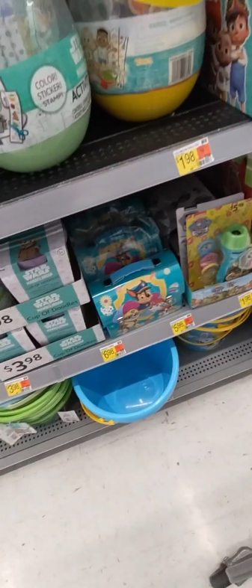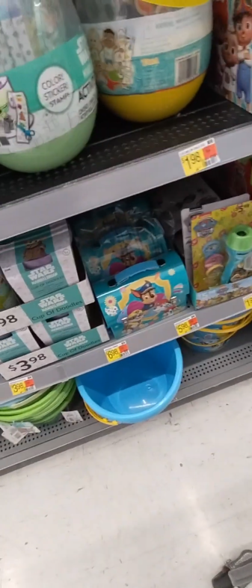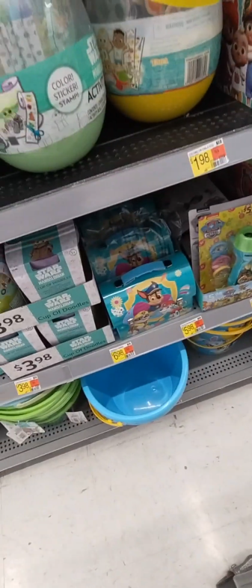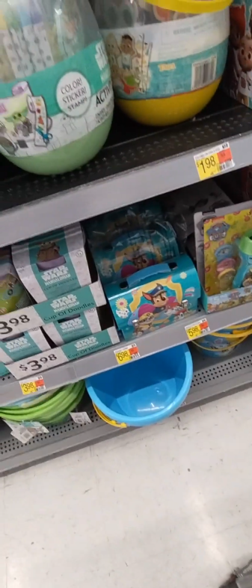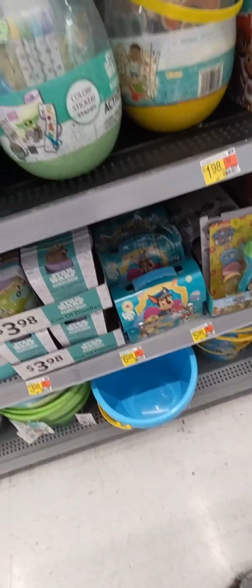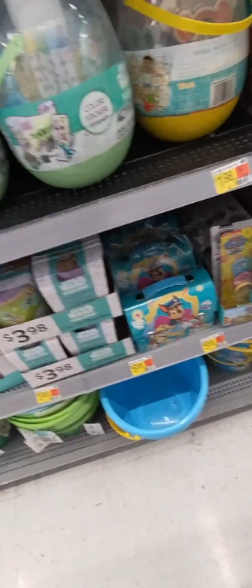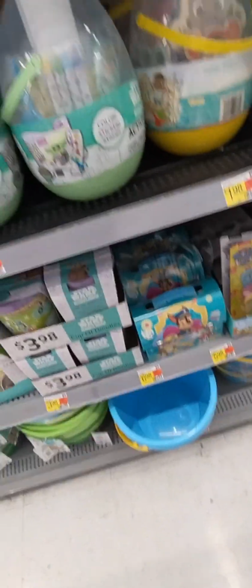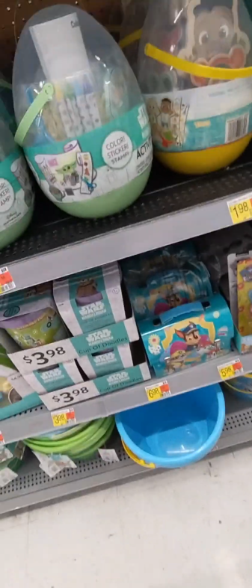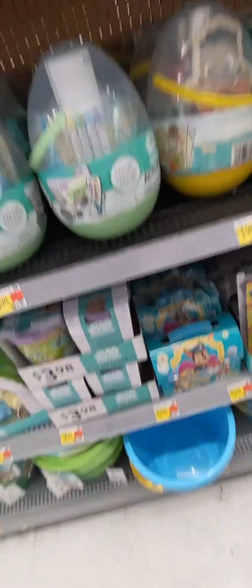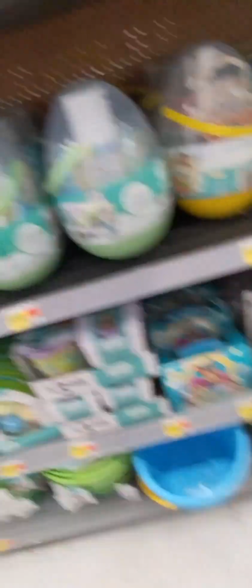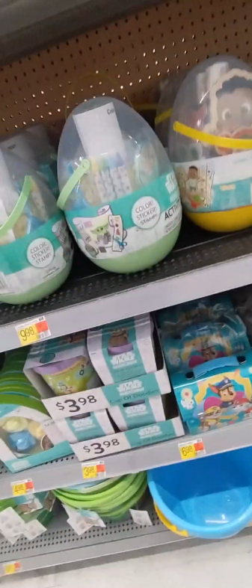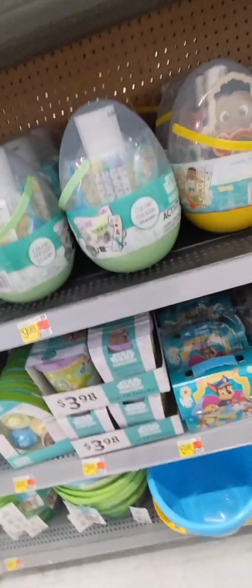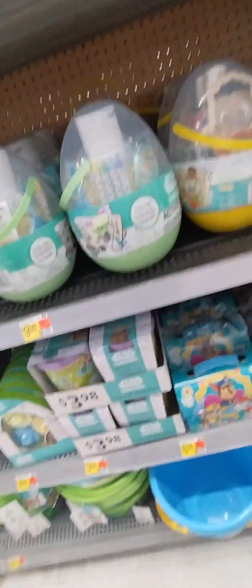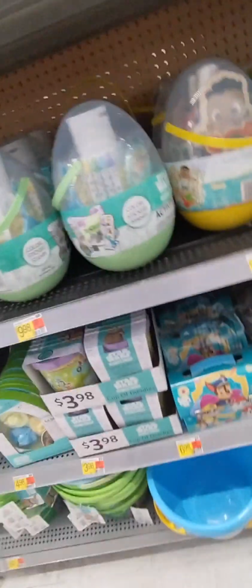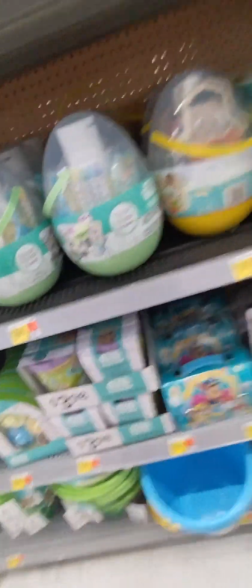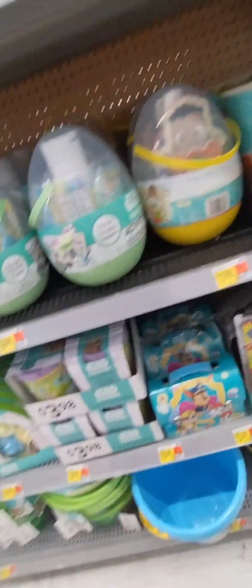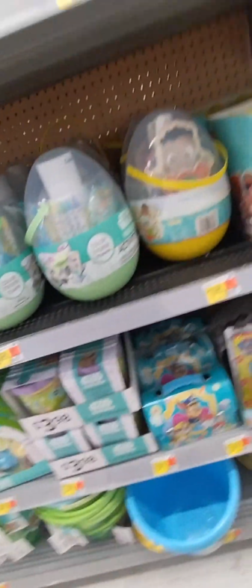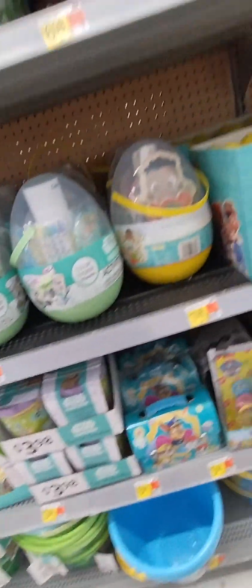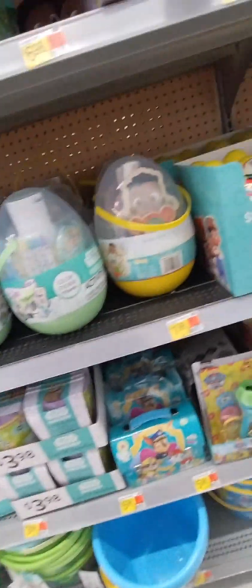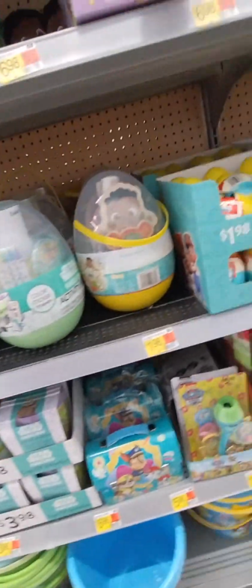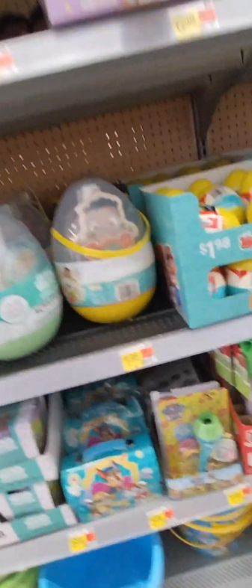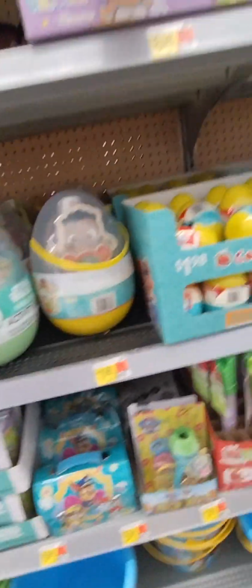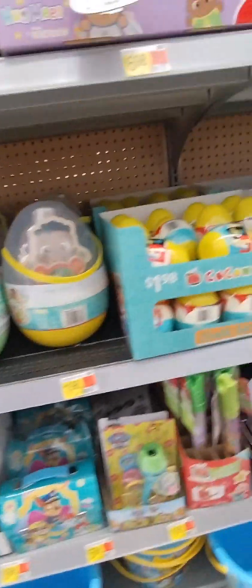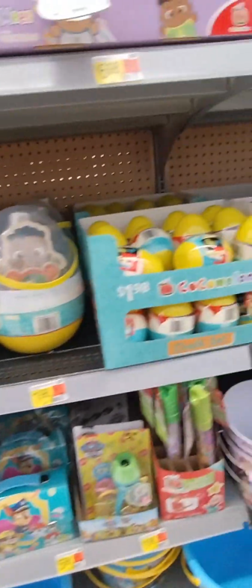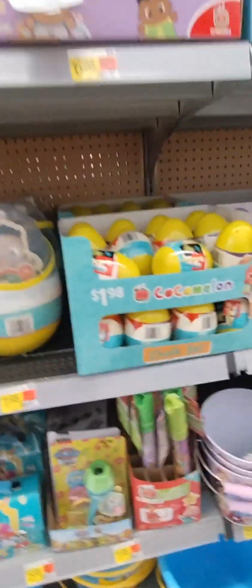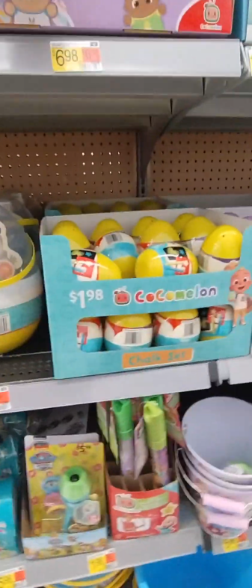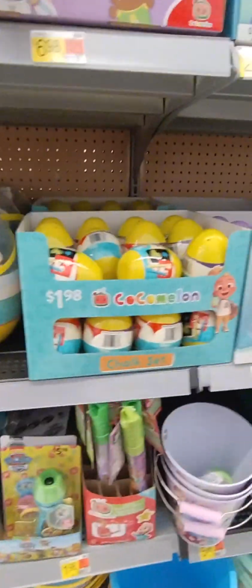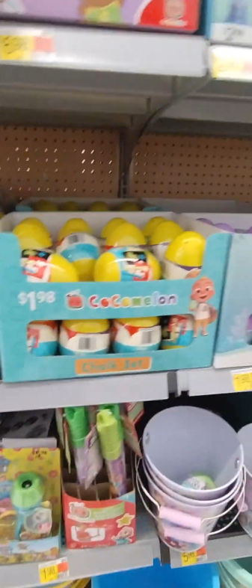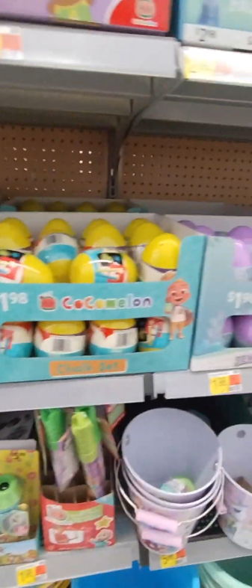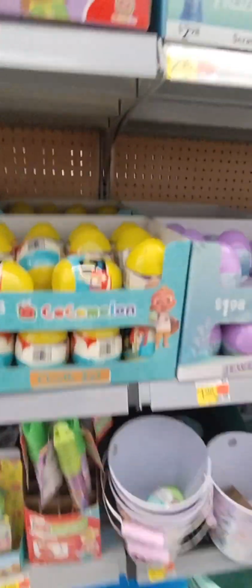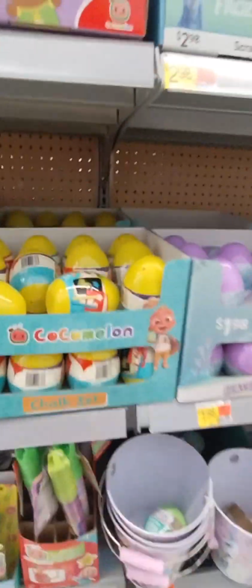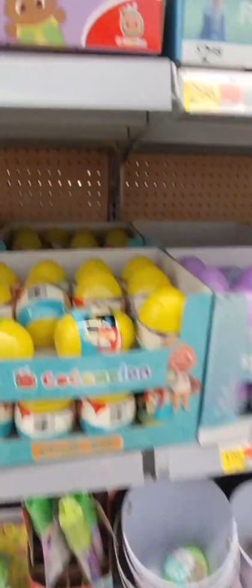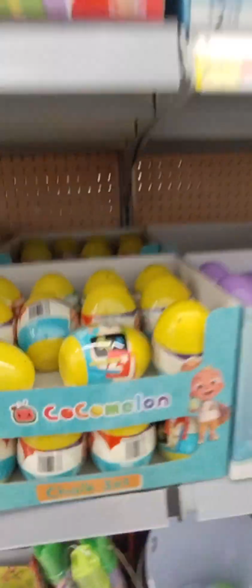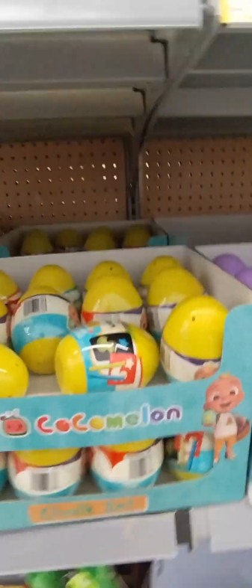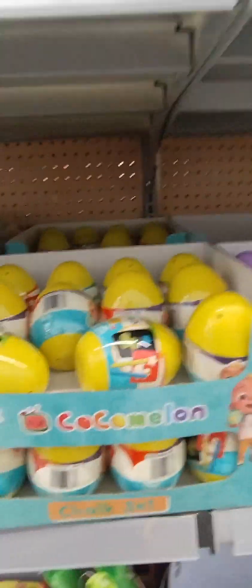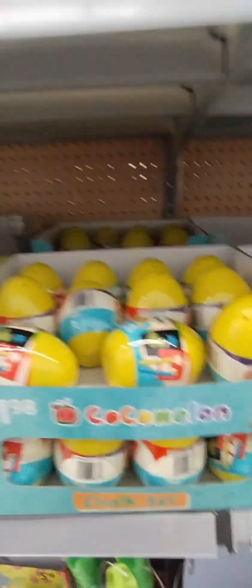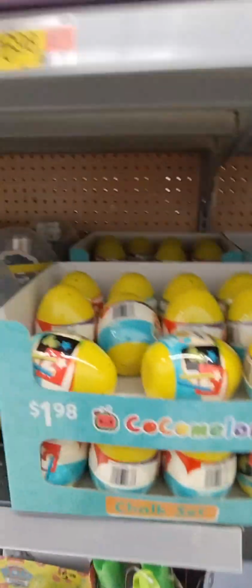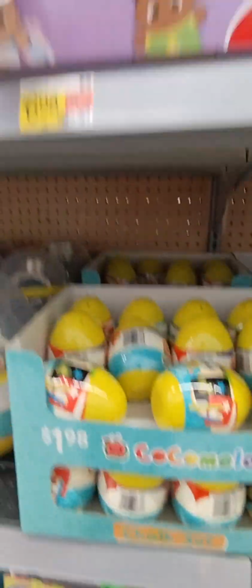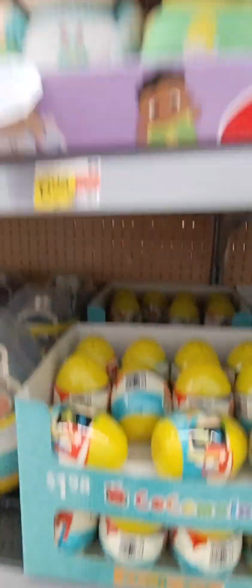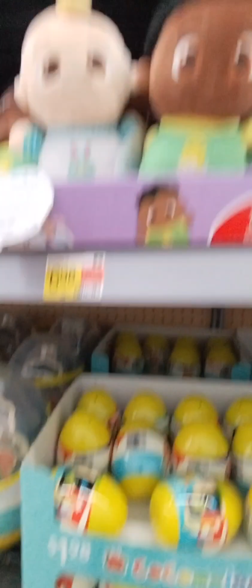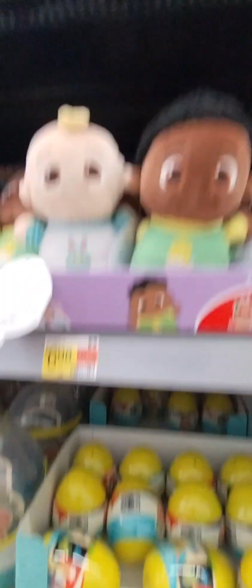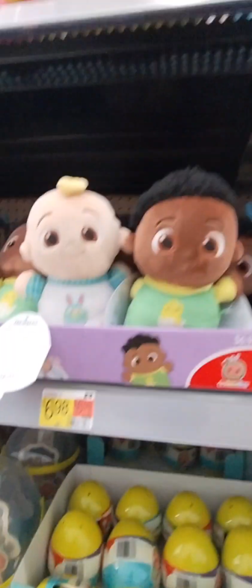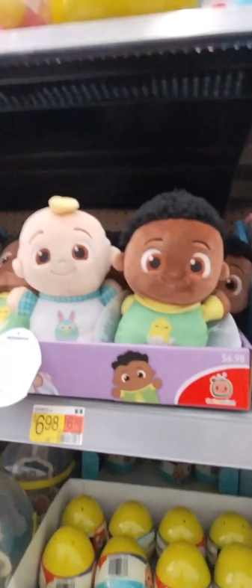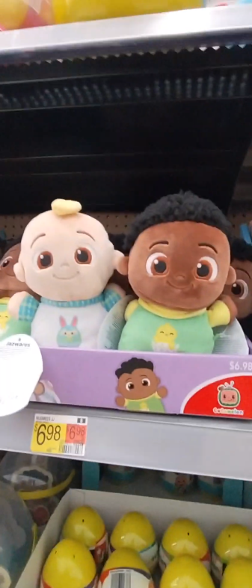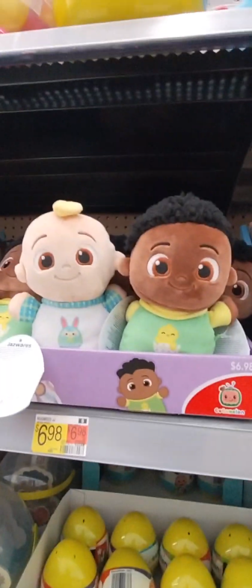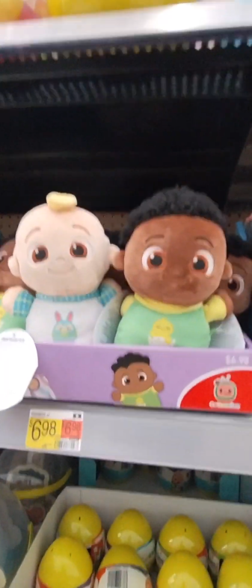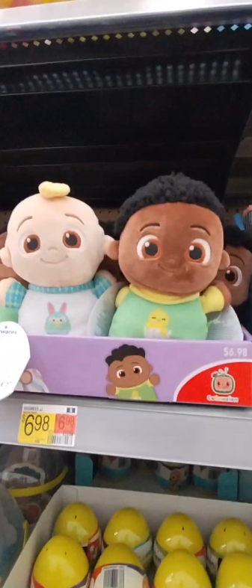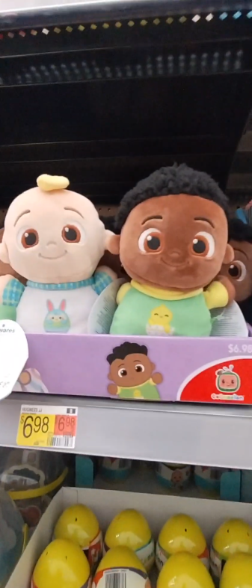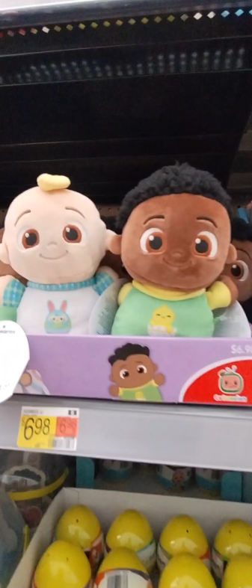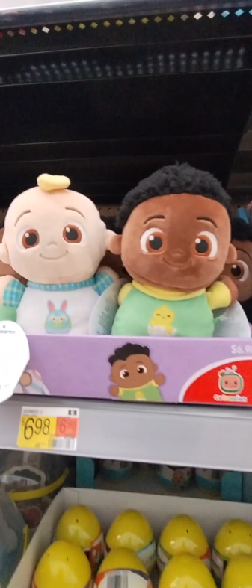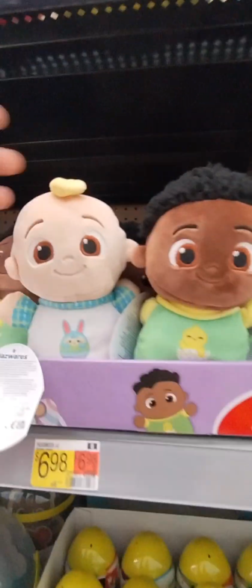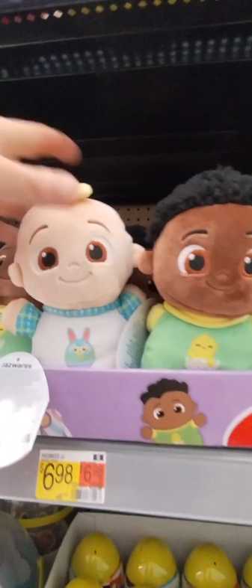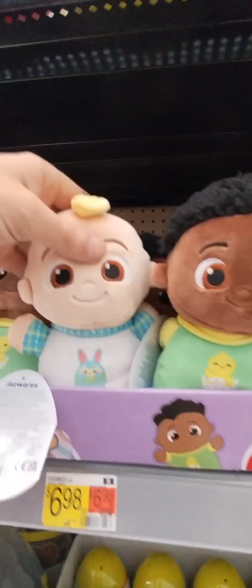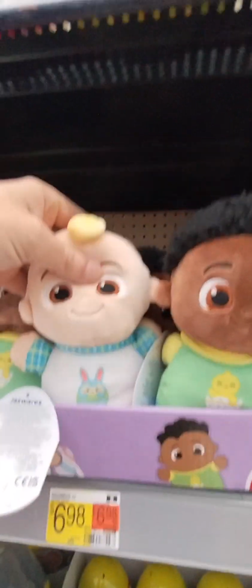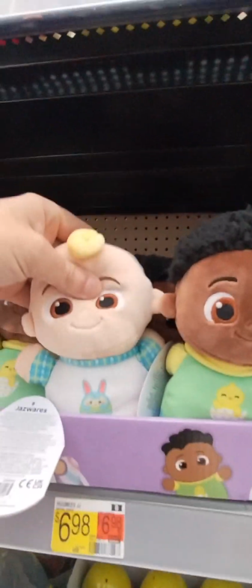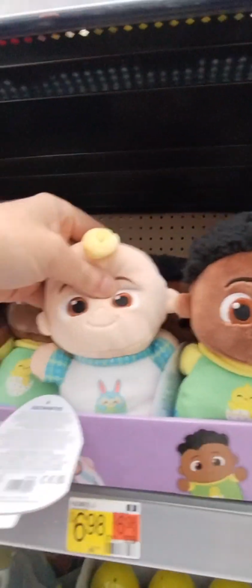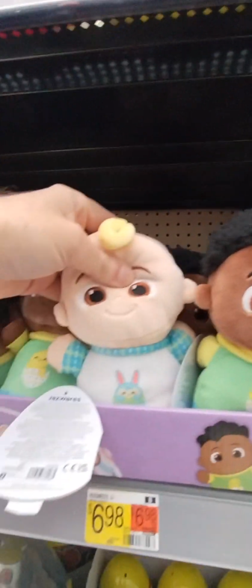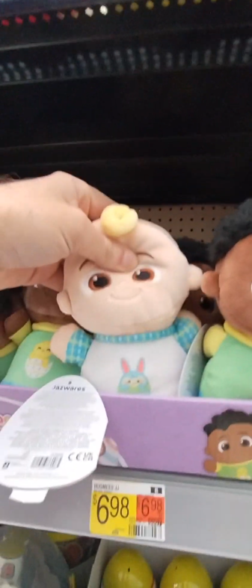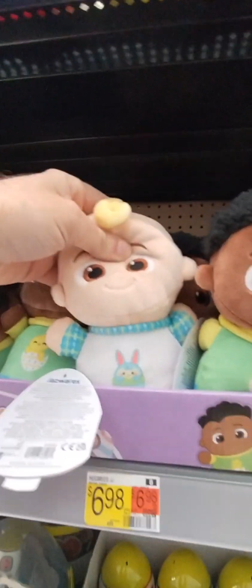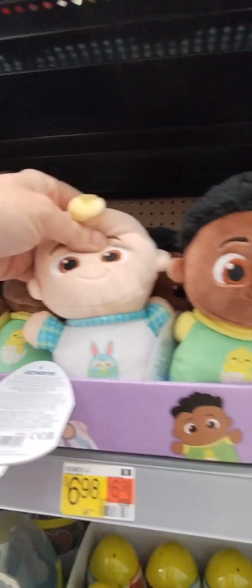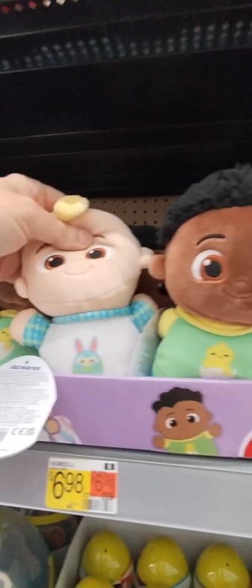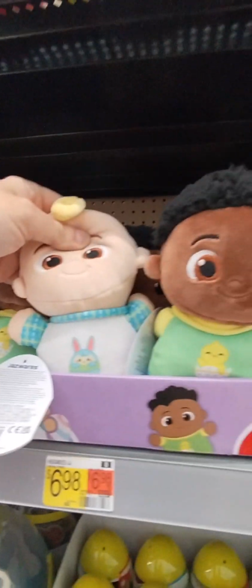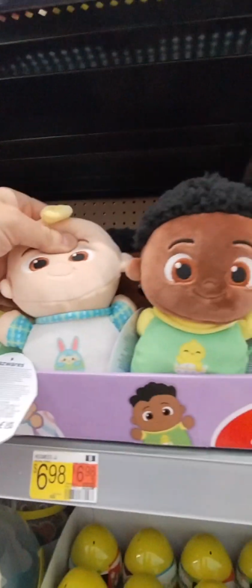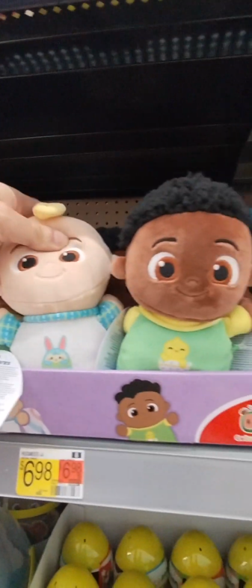I'm at Walmart and look at all this stuff. It's cute.